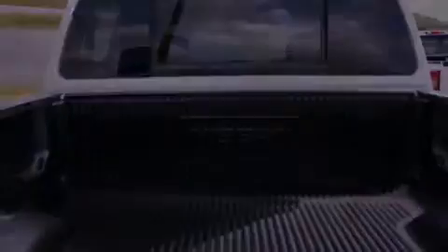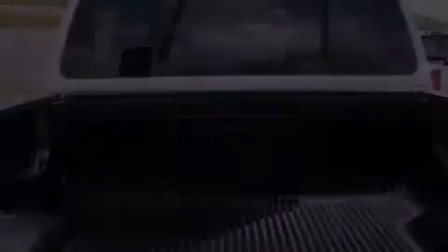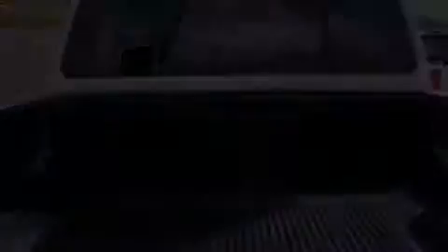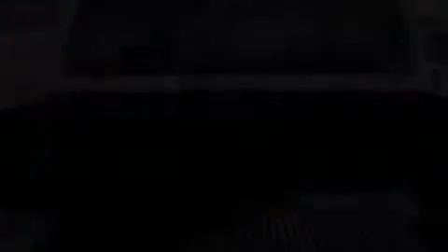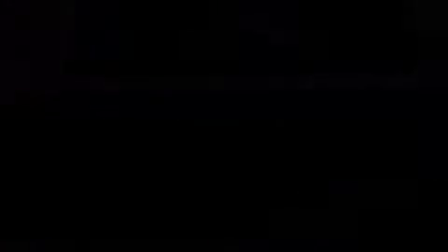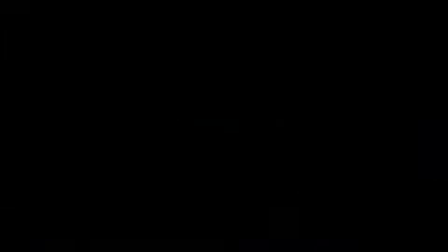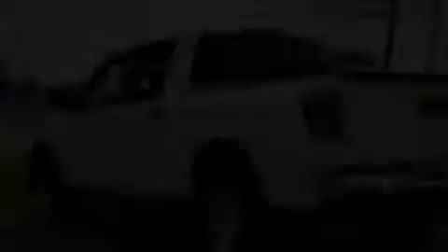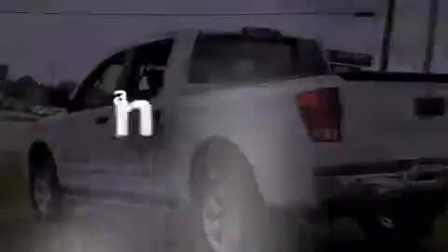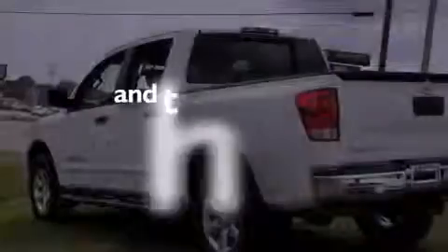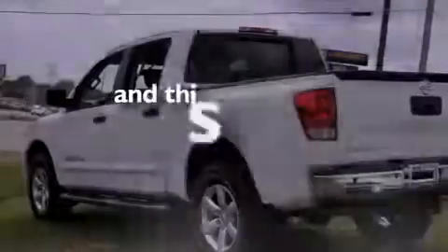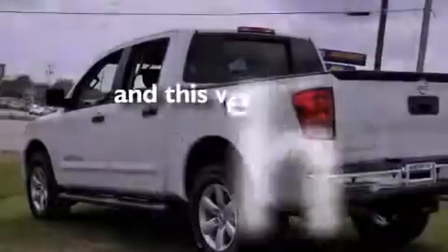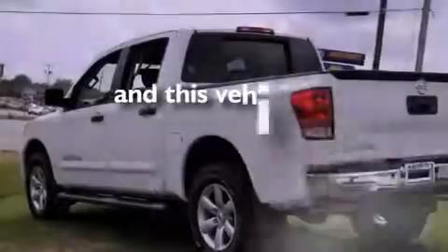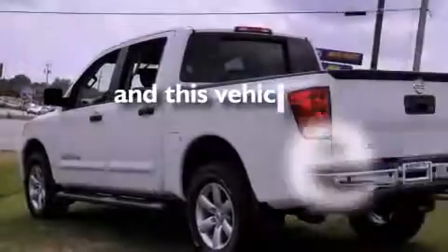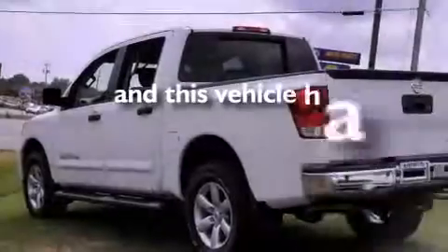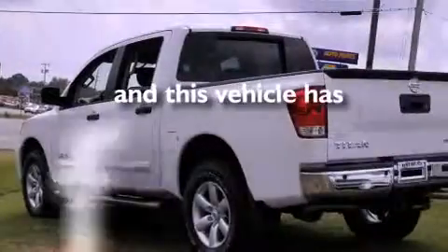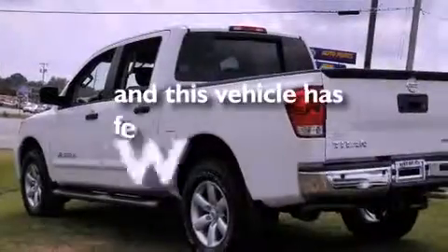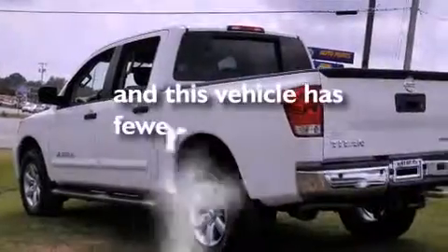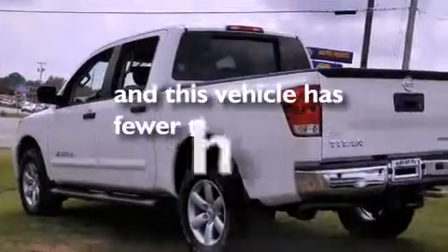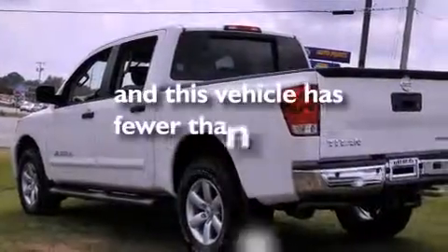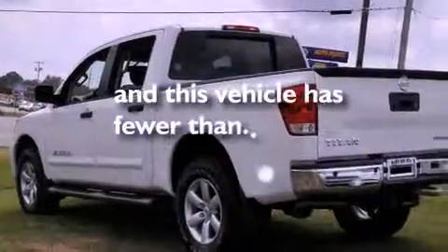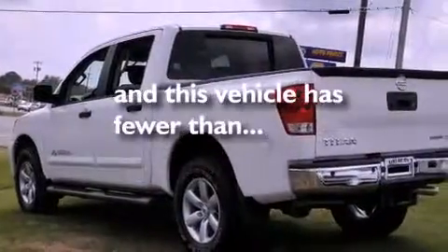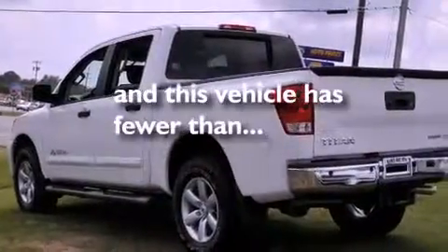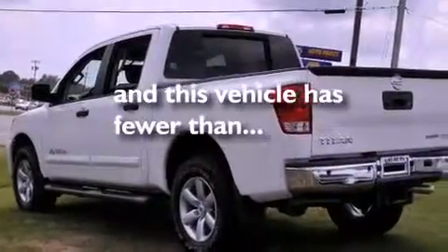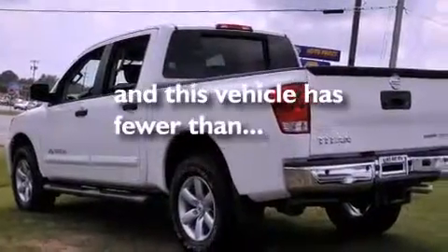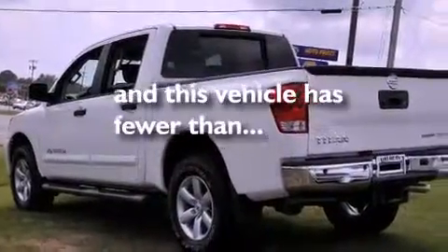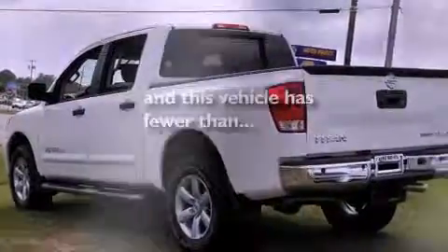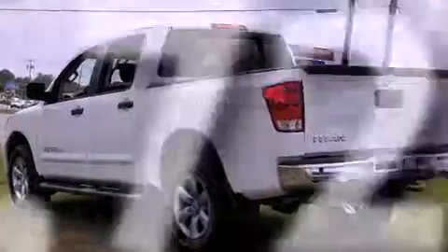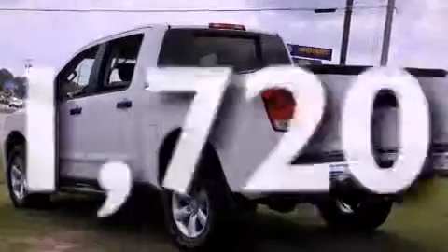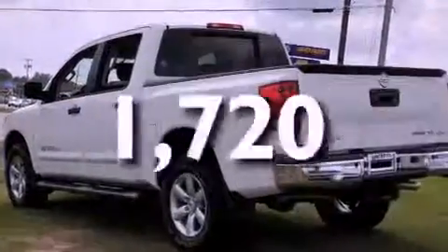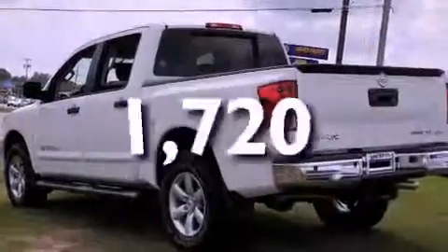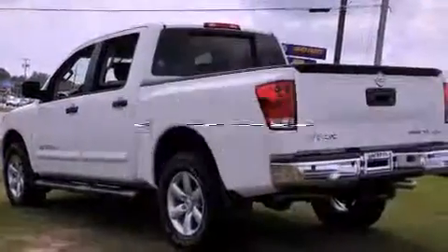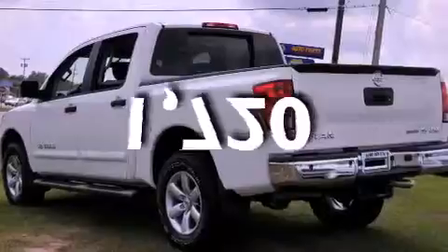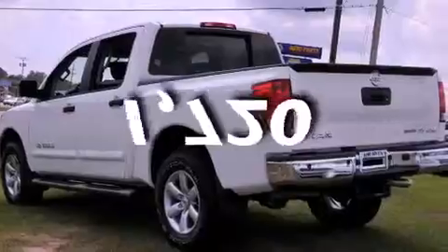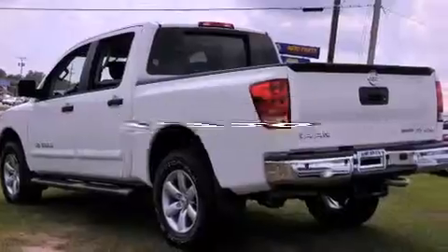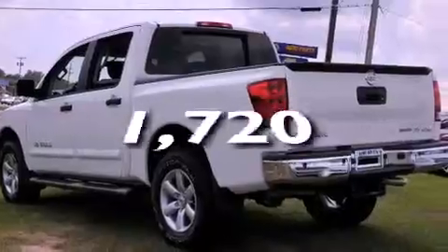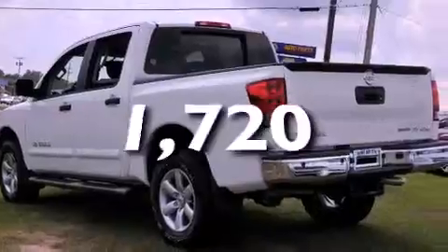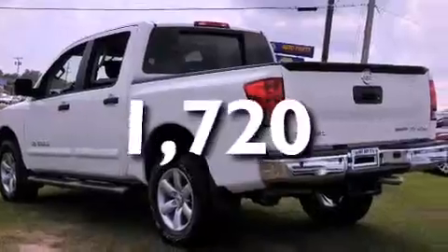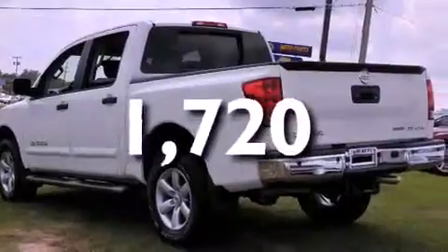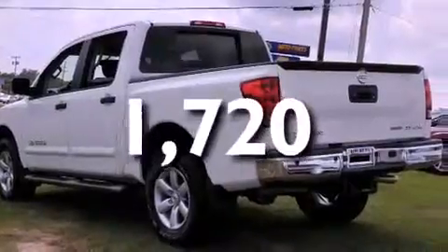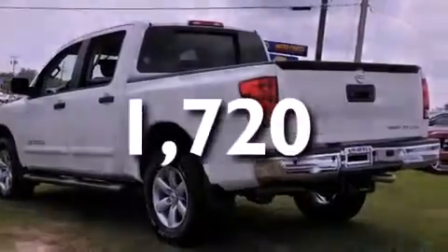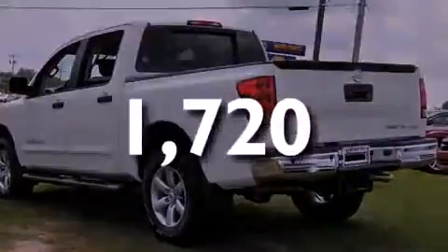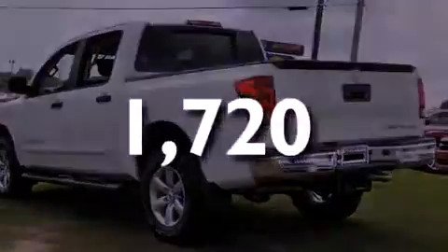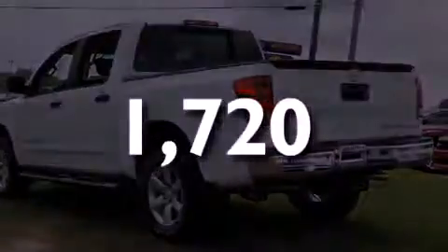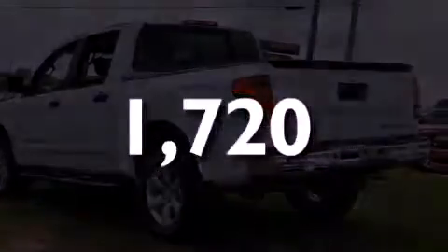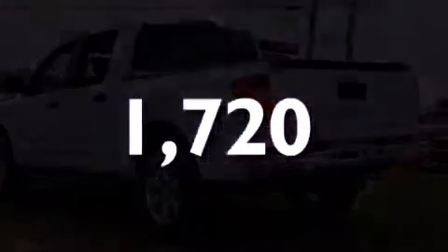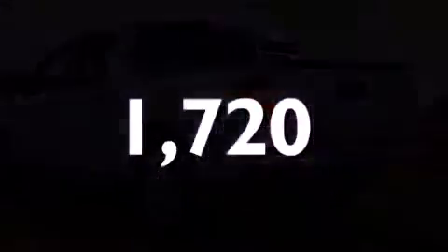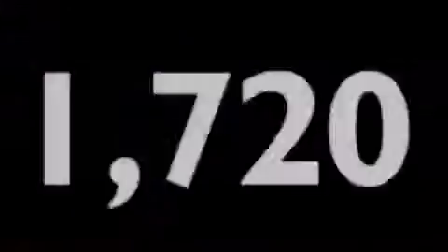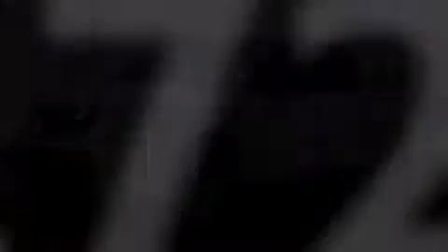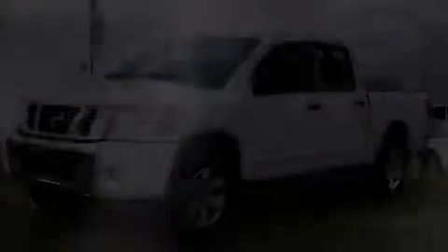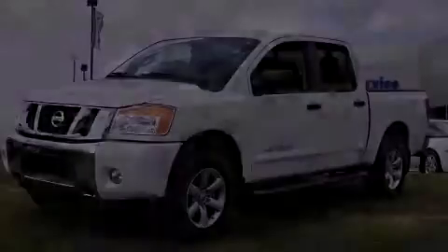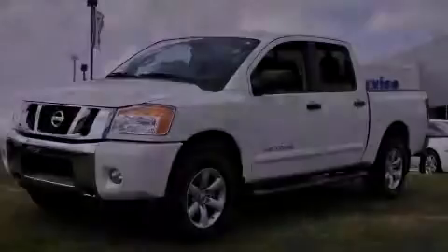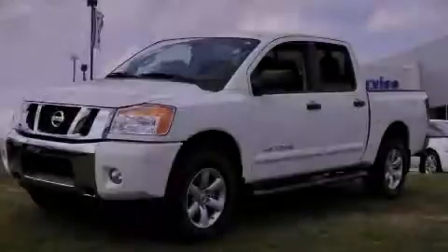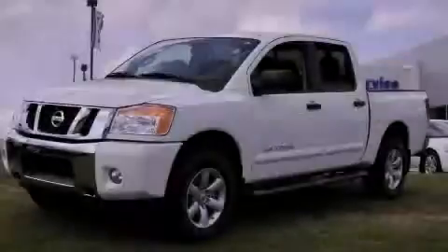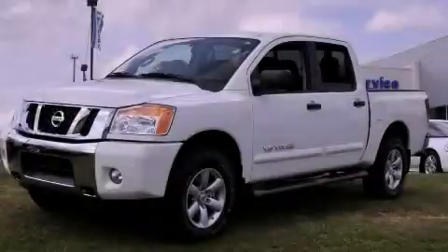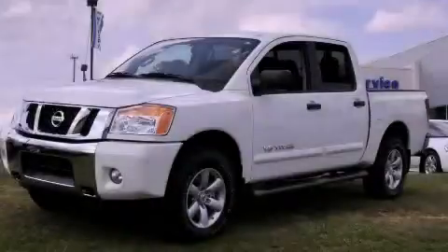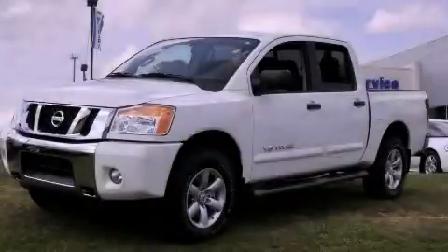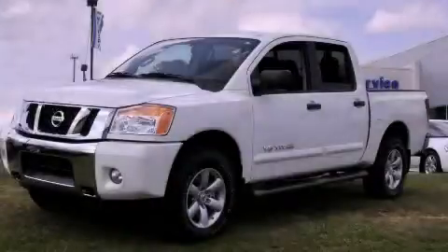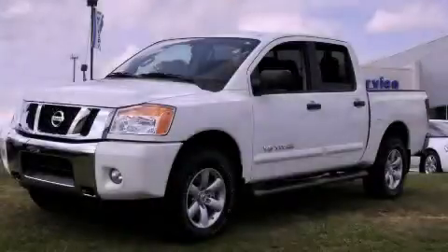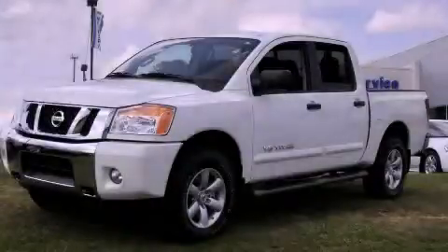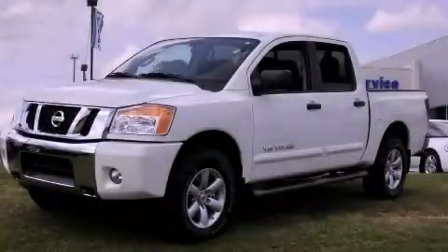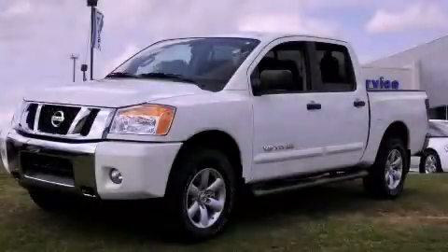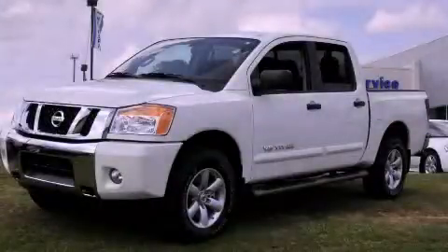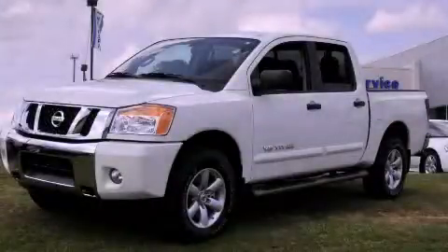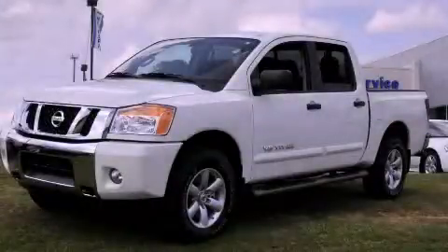And this vehicle has fewer than 2,000 miles on the odometer. Call or visit us right now and arrange your test drive today.